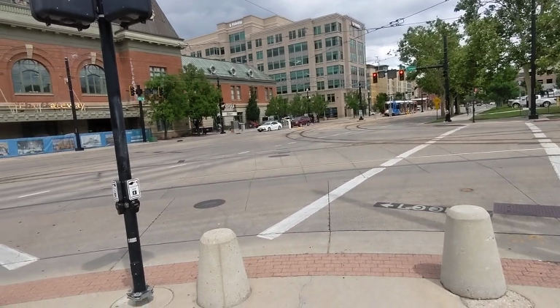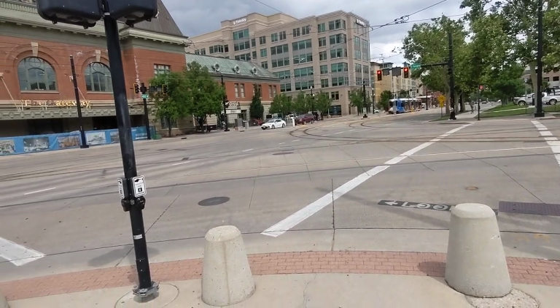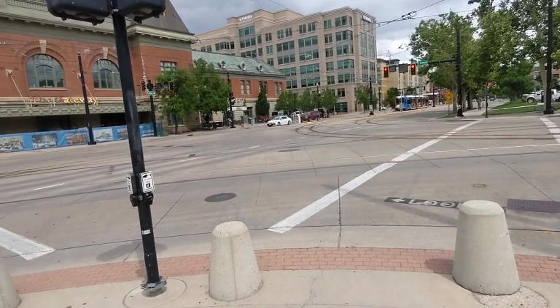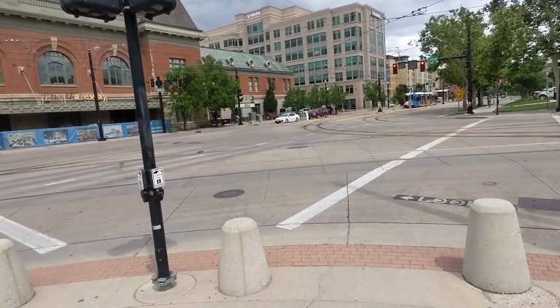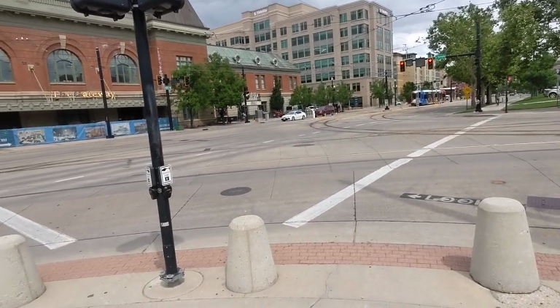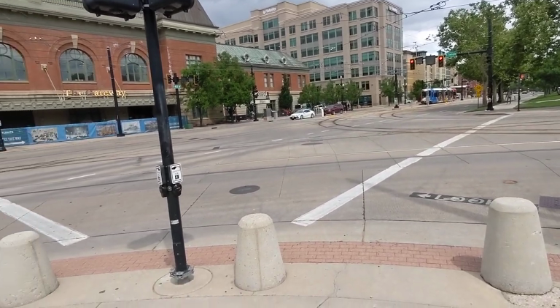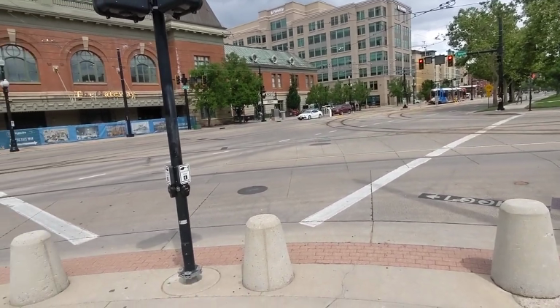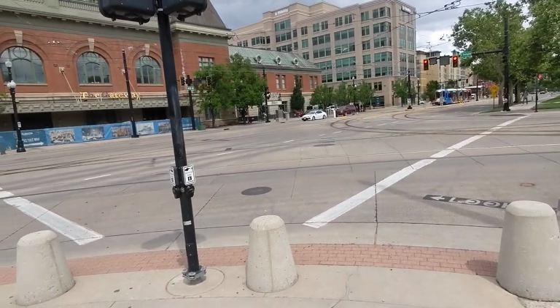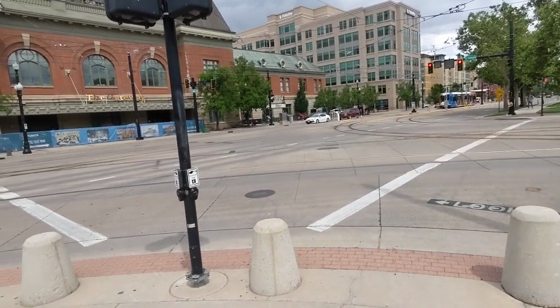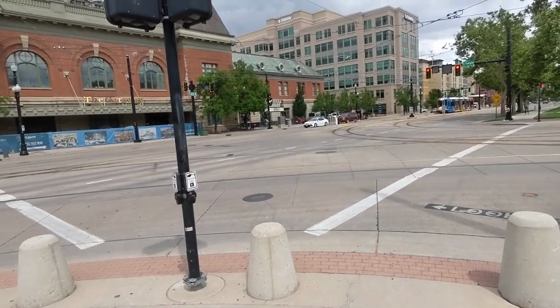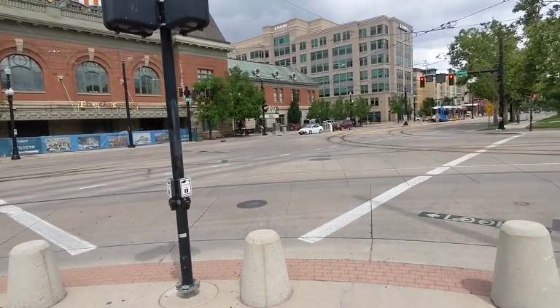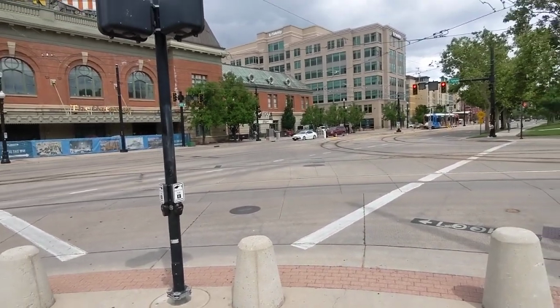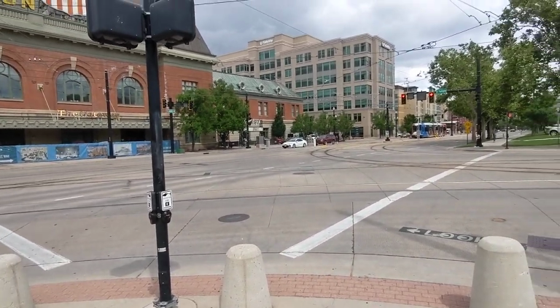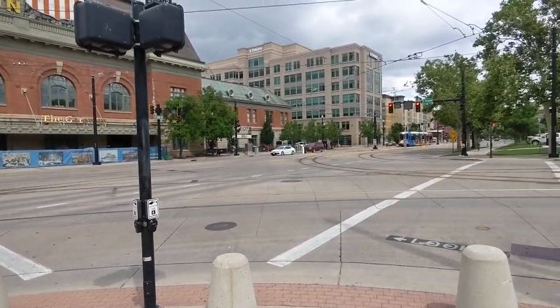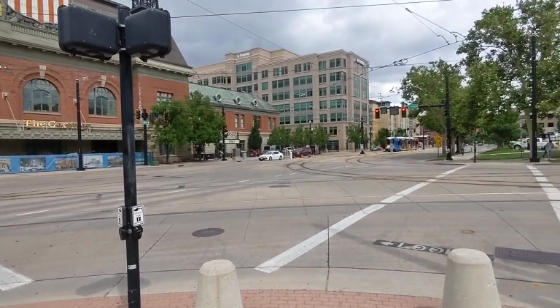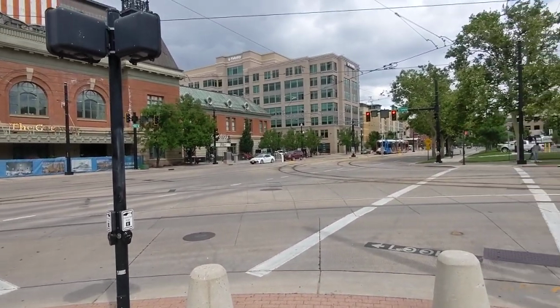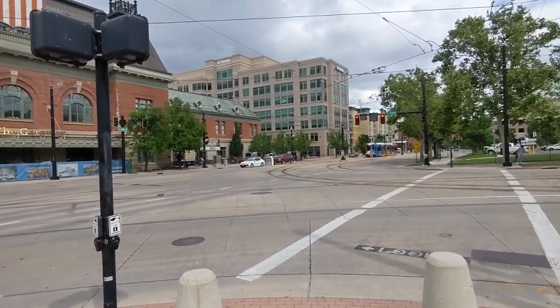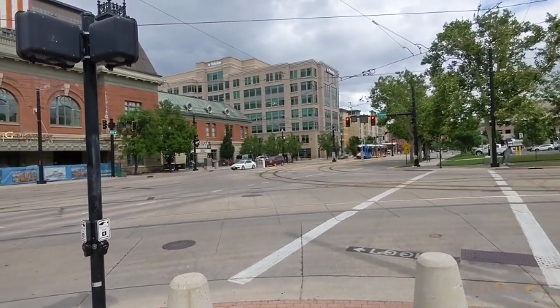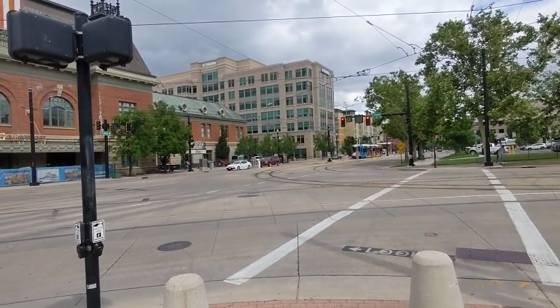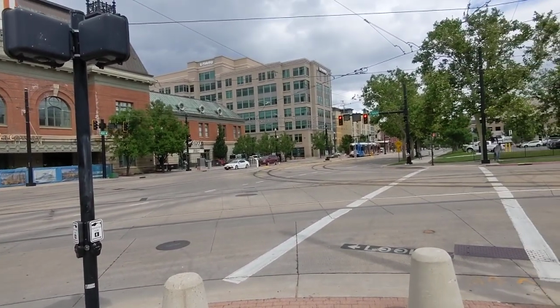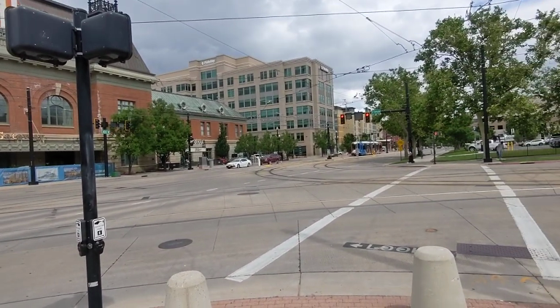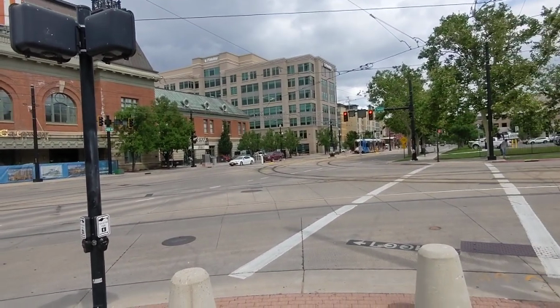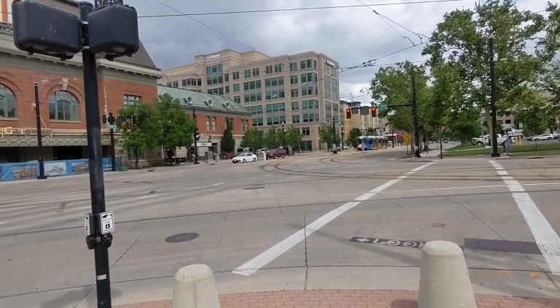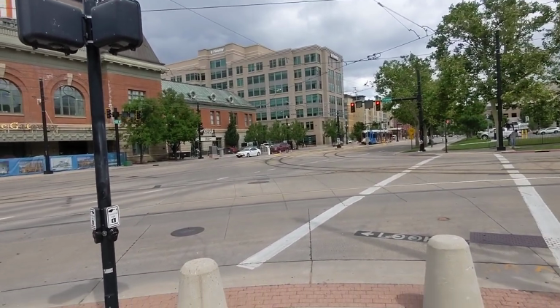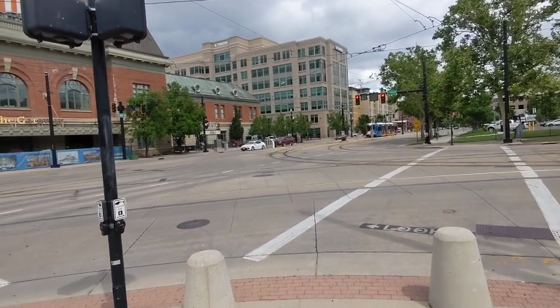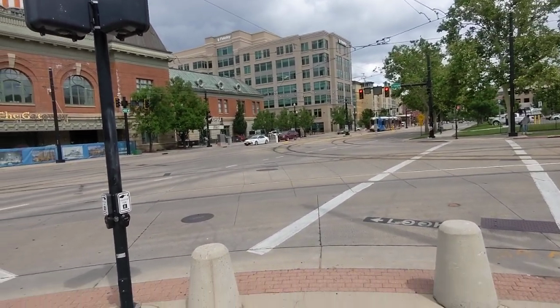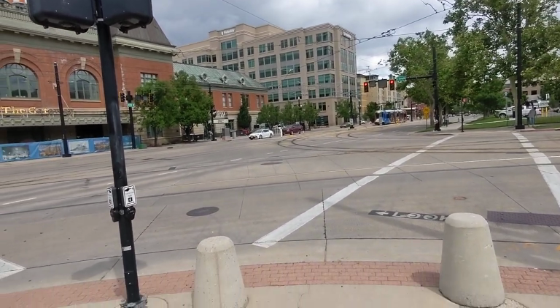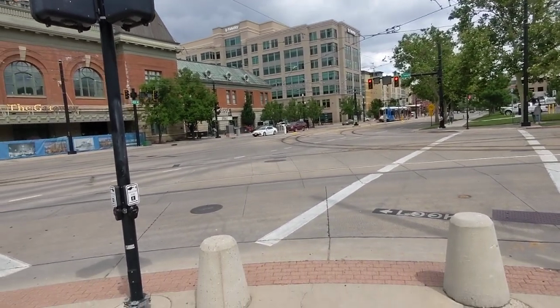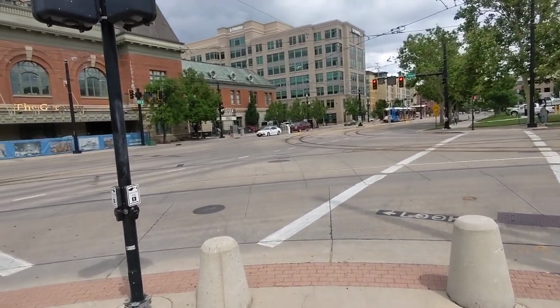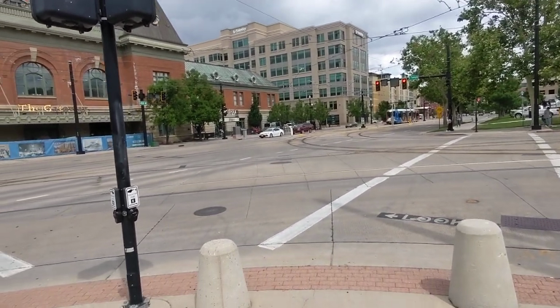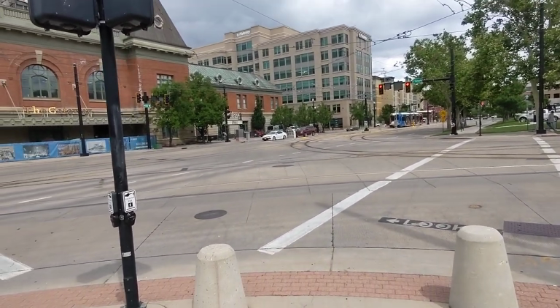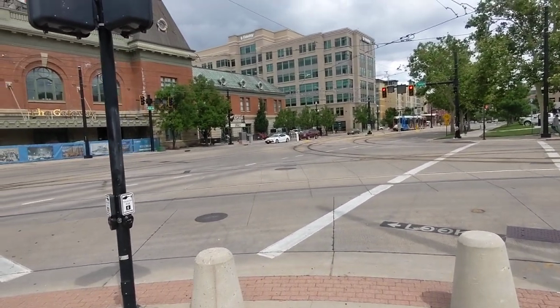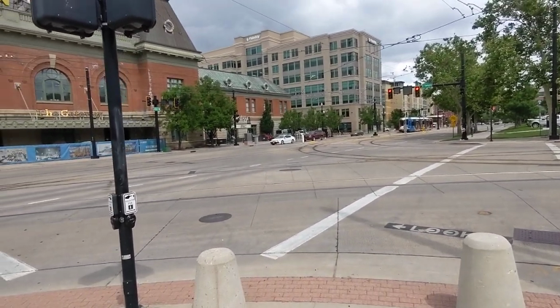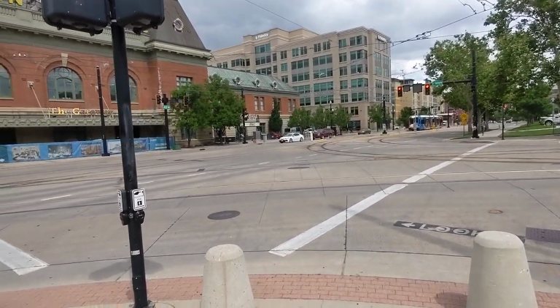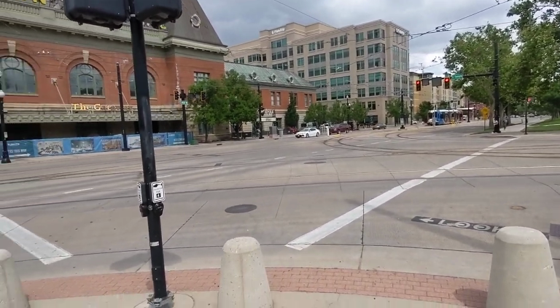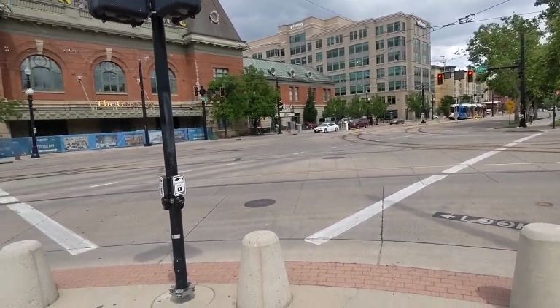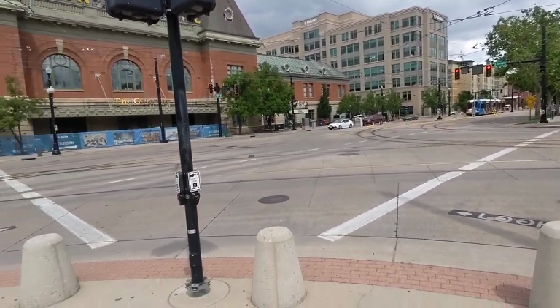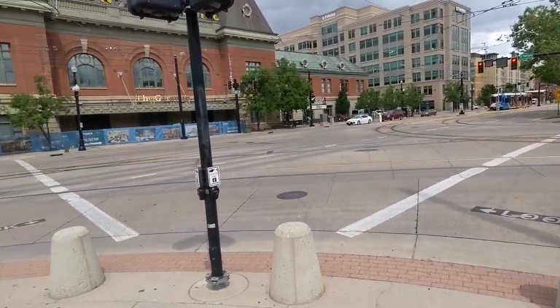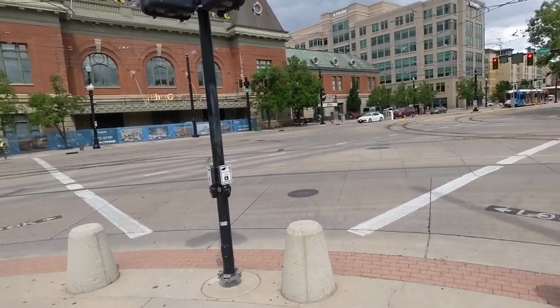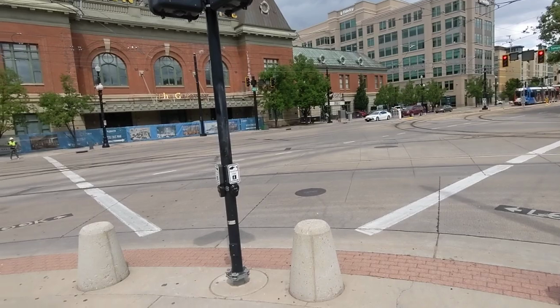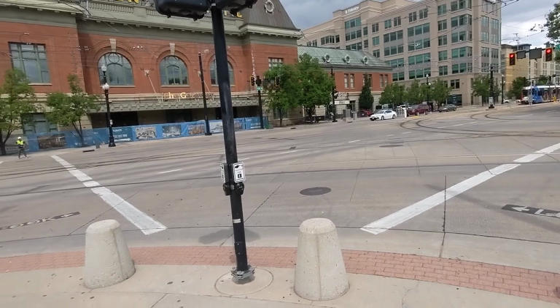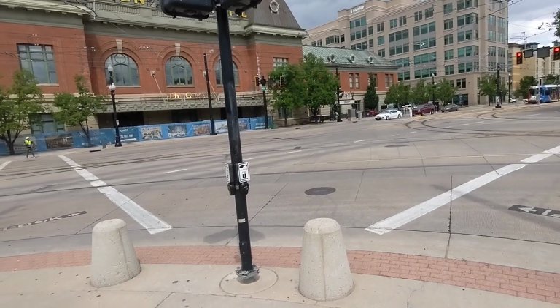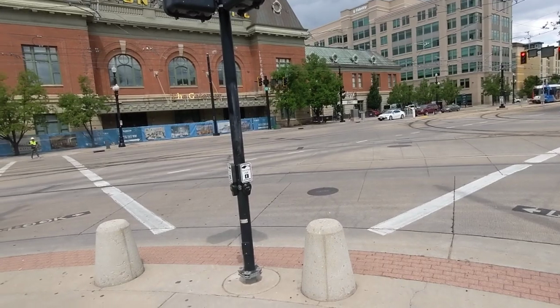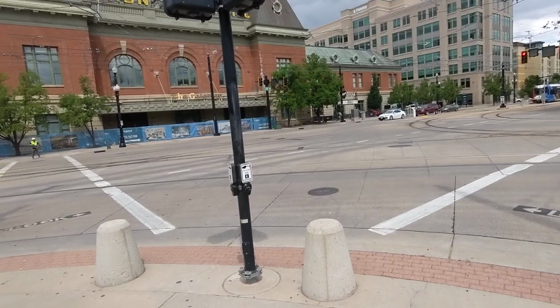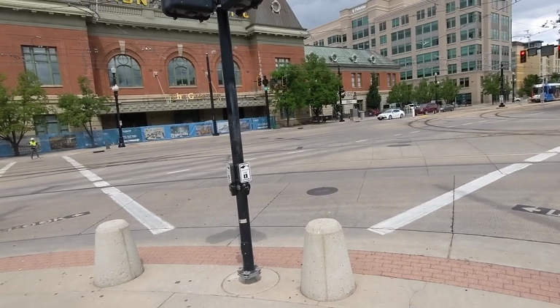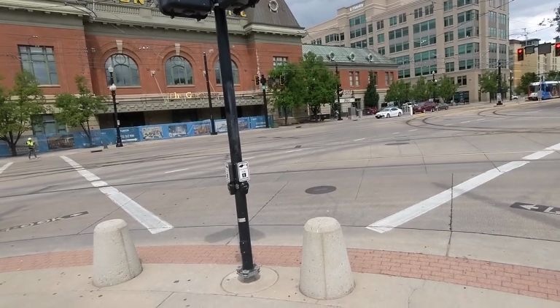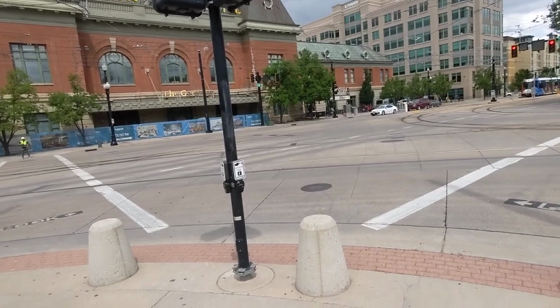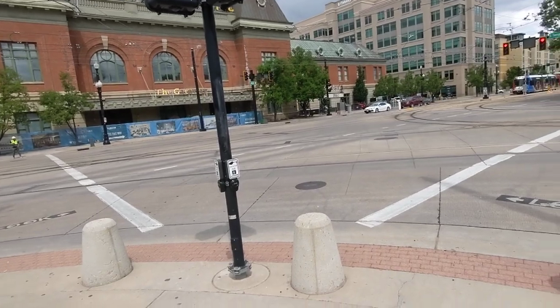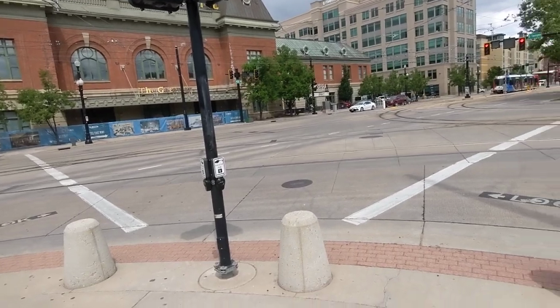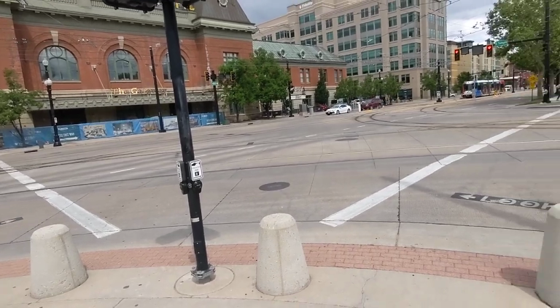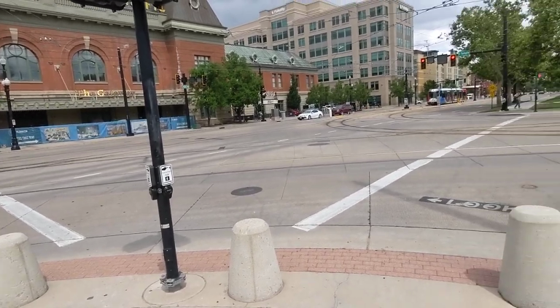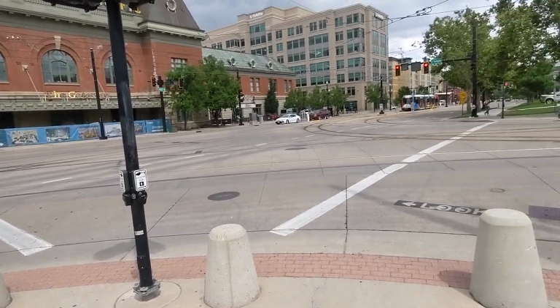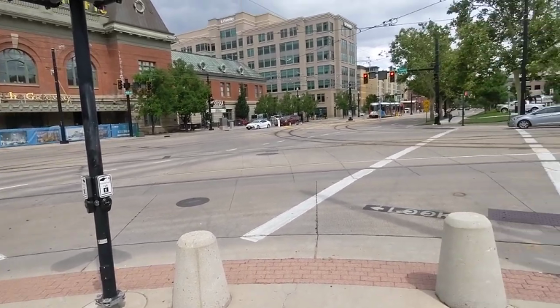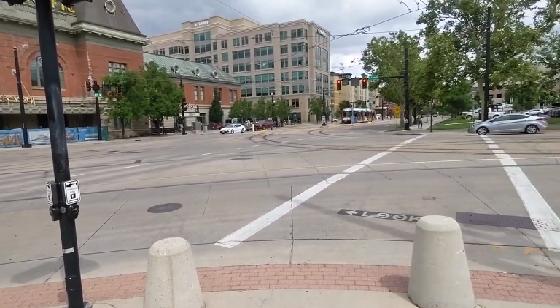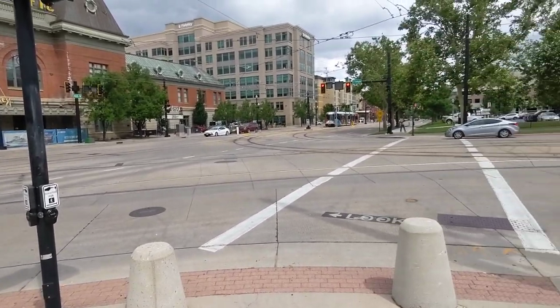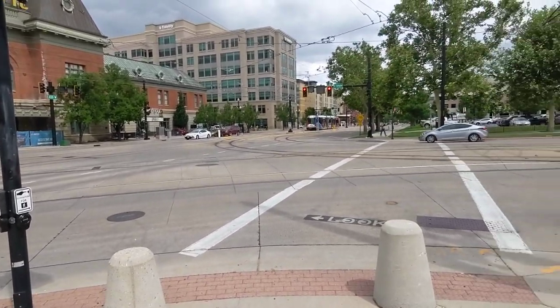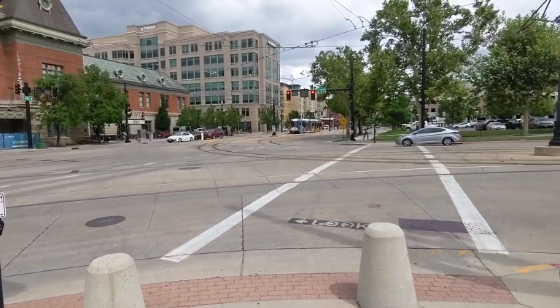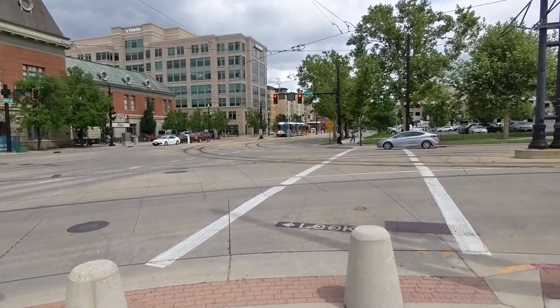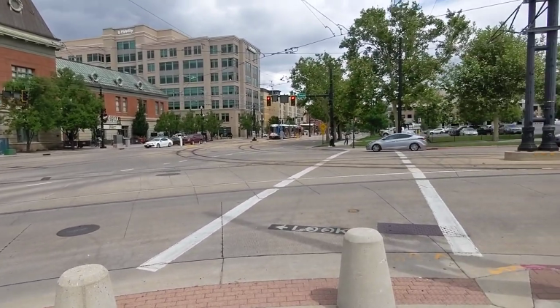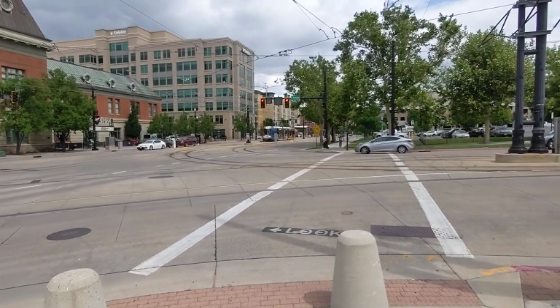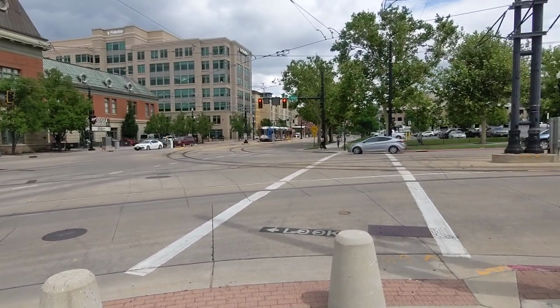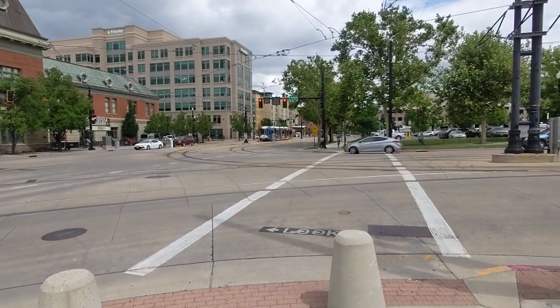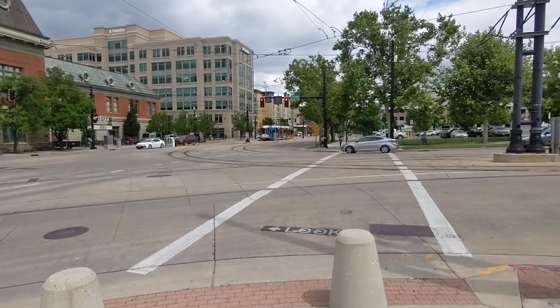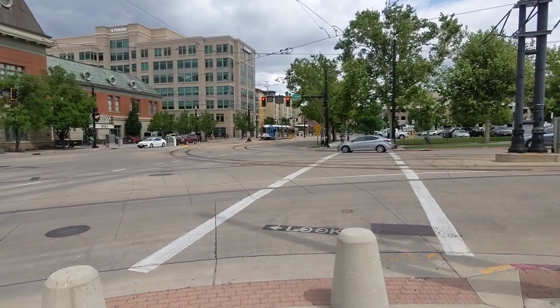Interesting weather as well. It's kind of been overcast, a bit rainy, but you can still feel the humidity and a bit of sunlight.